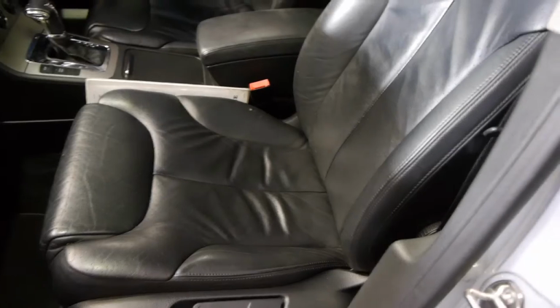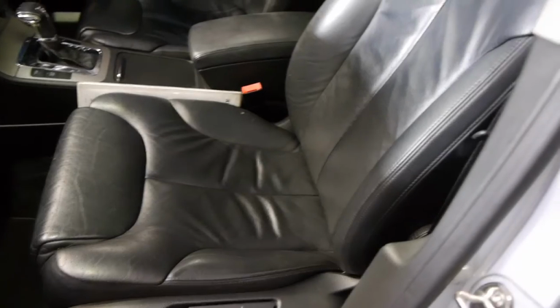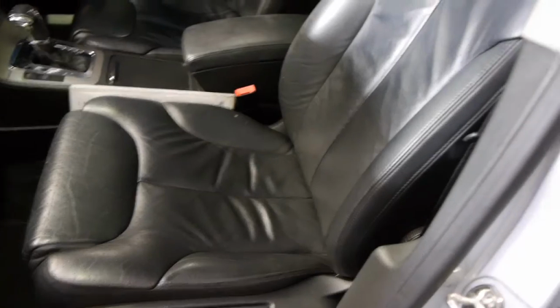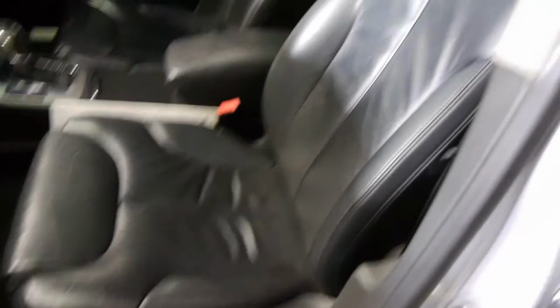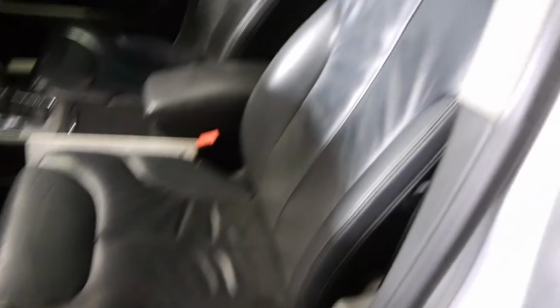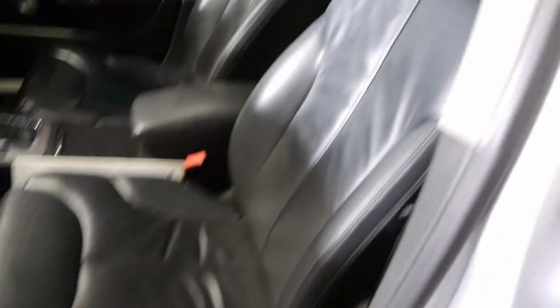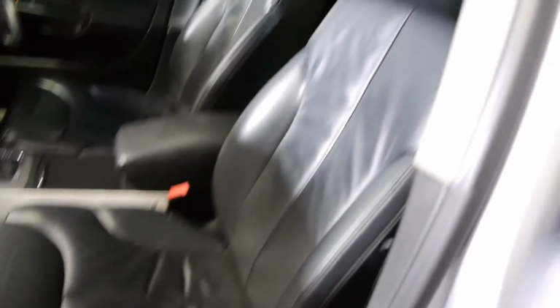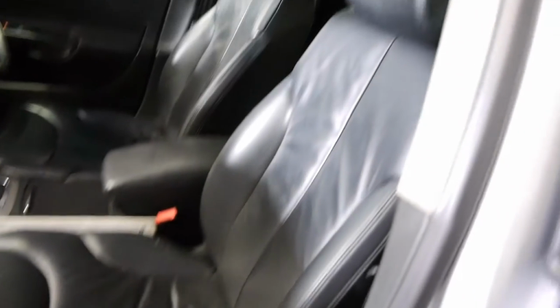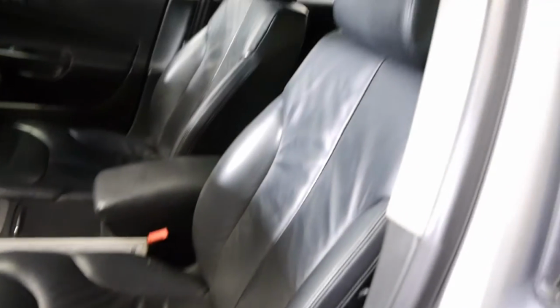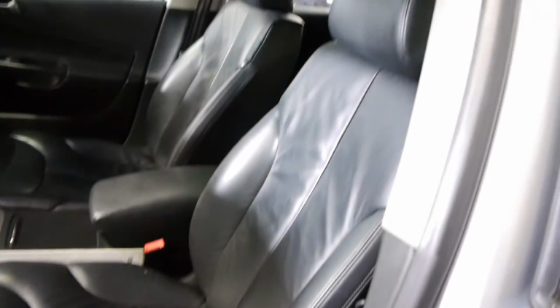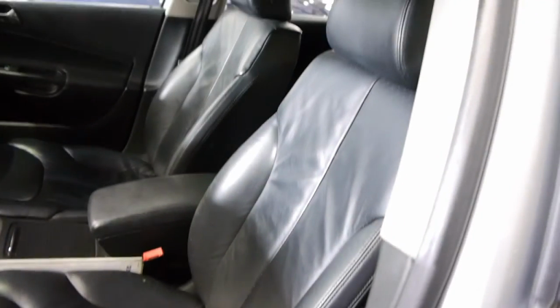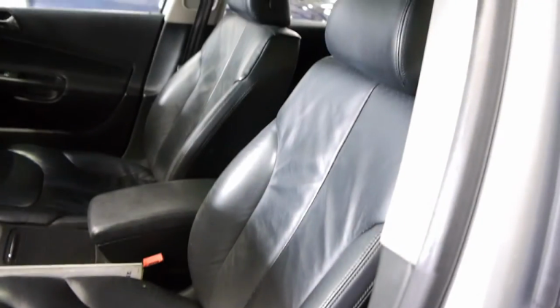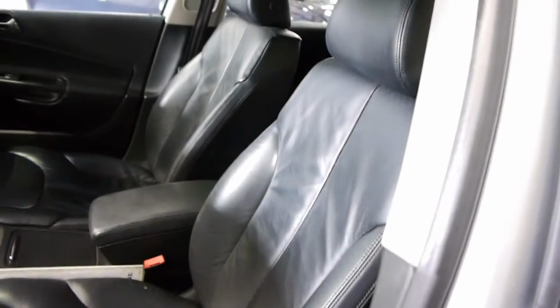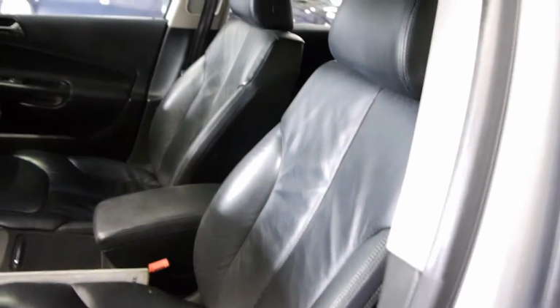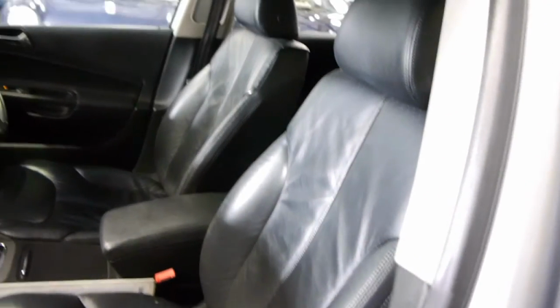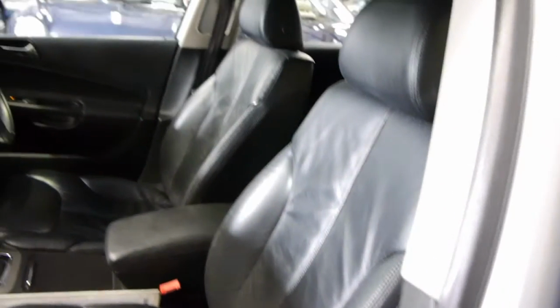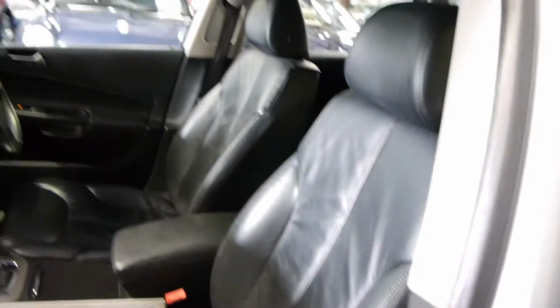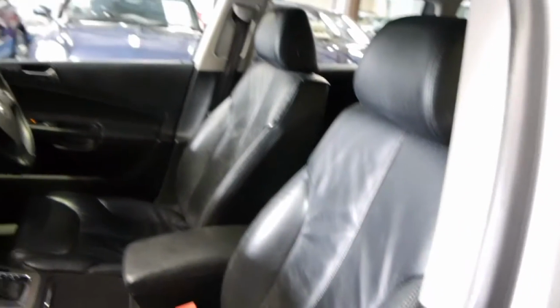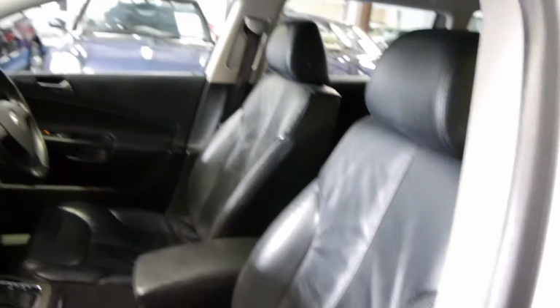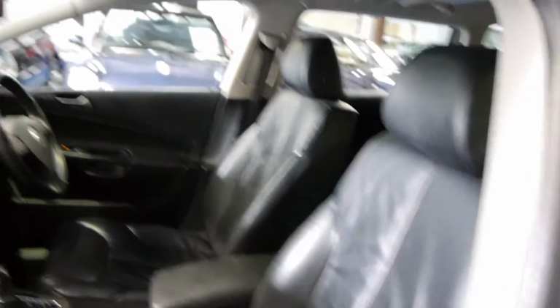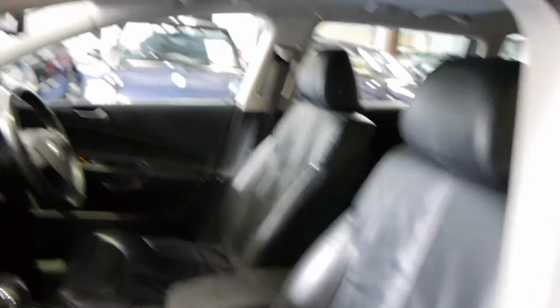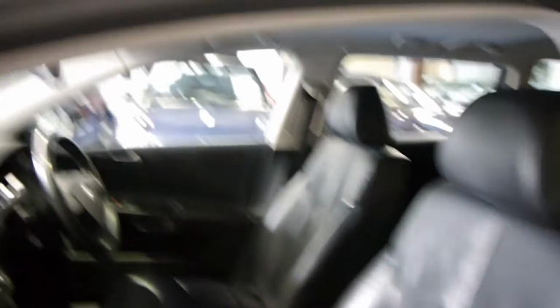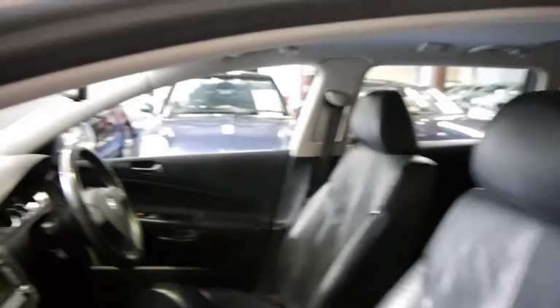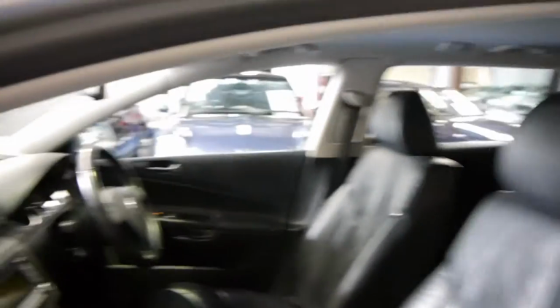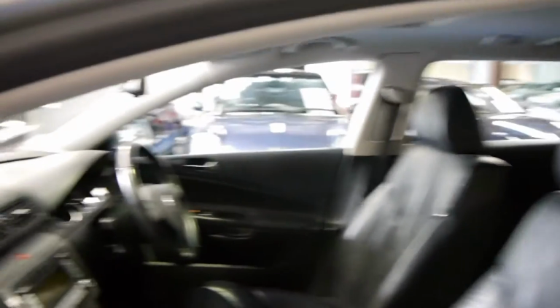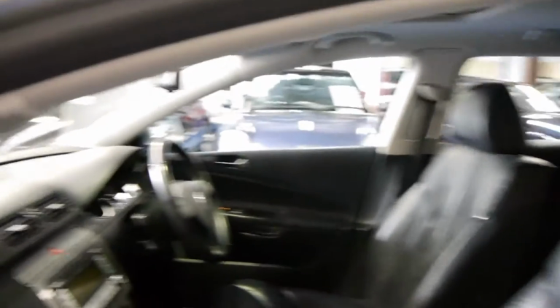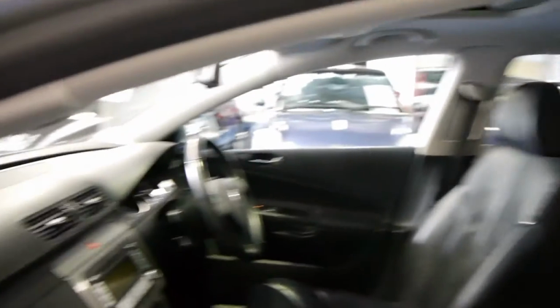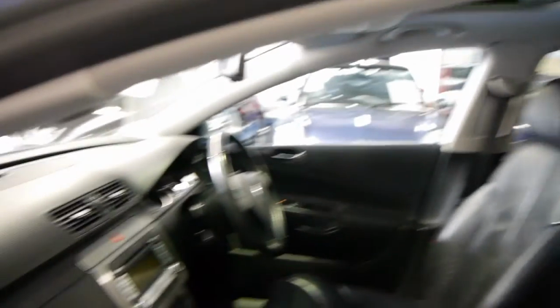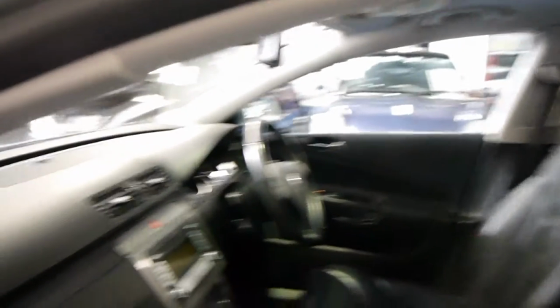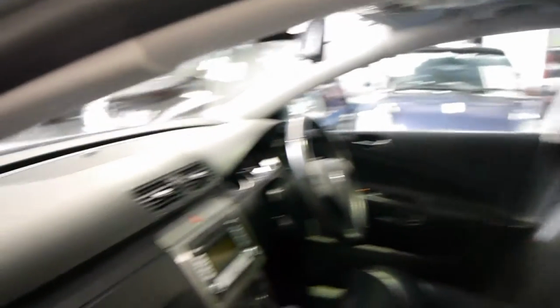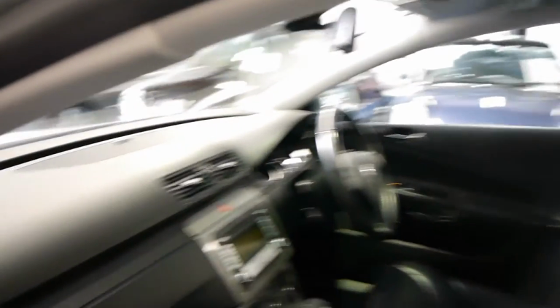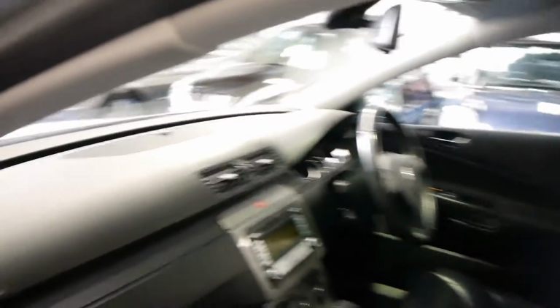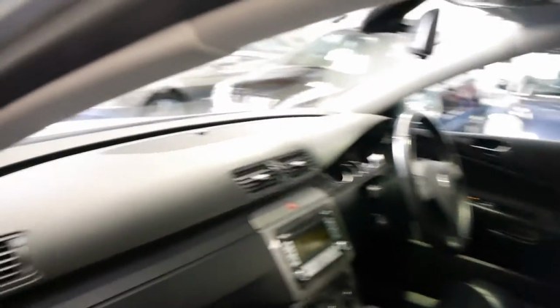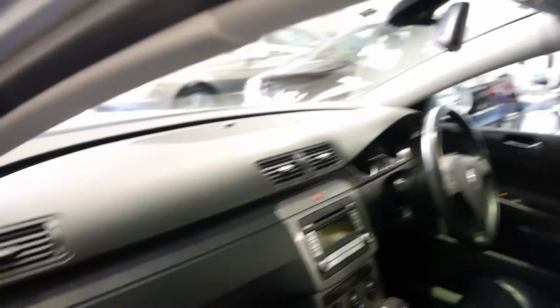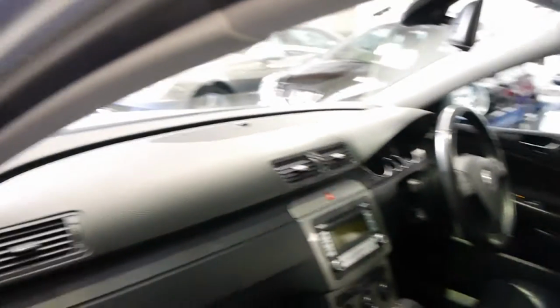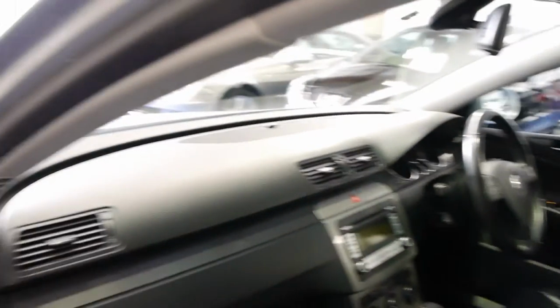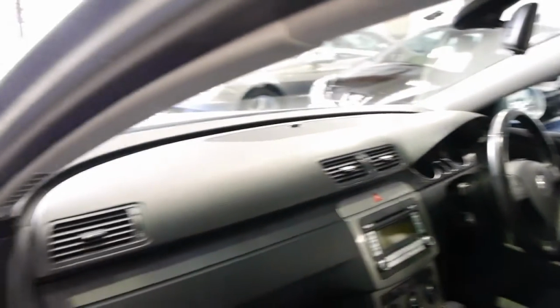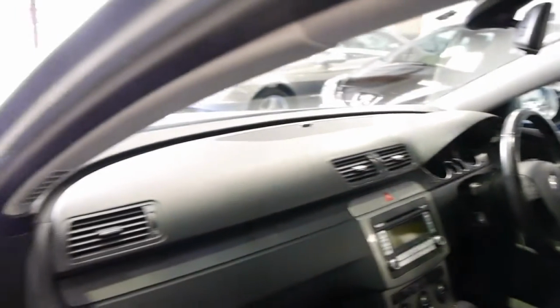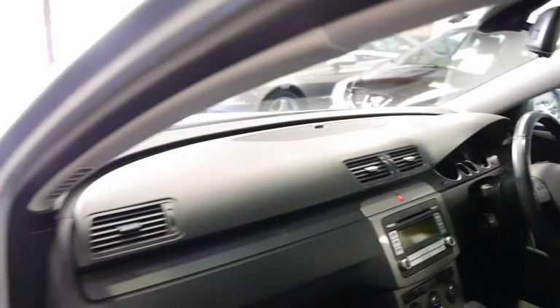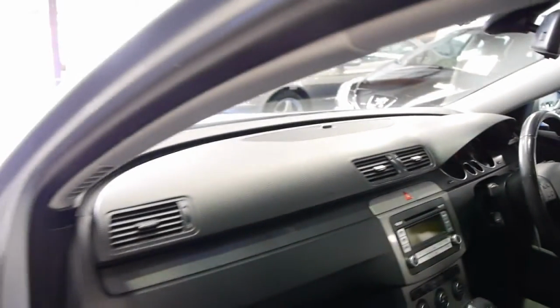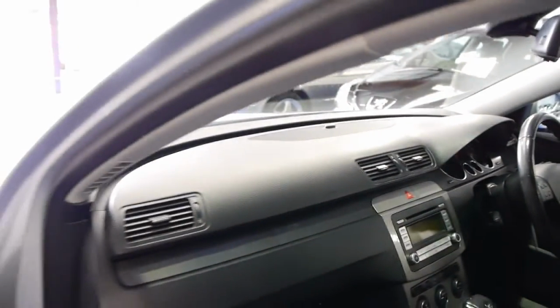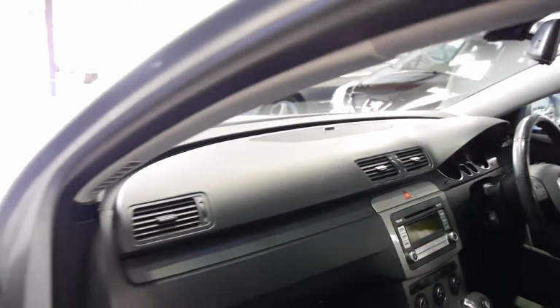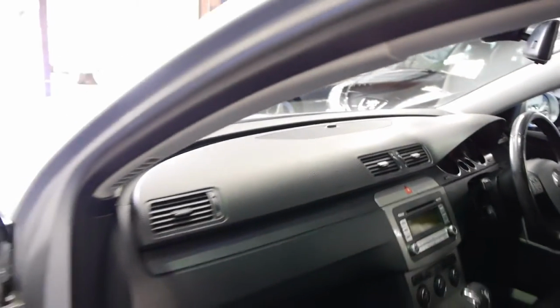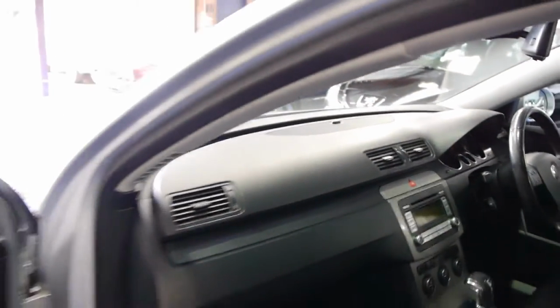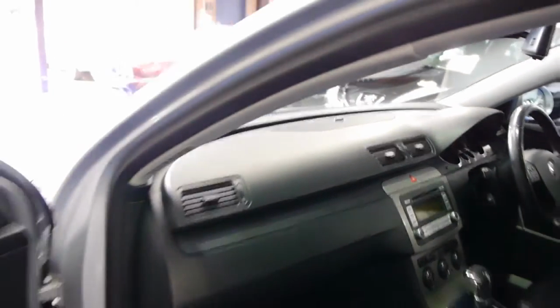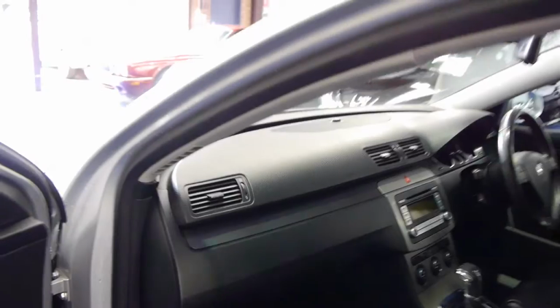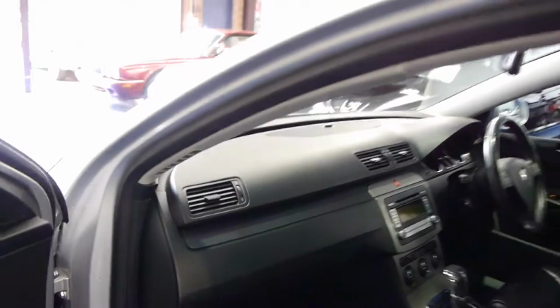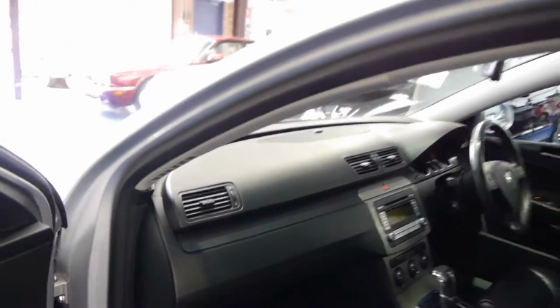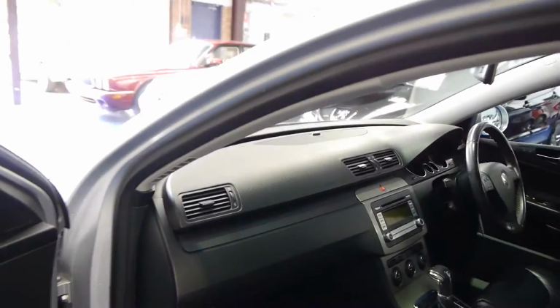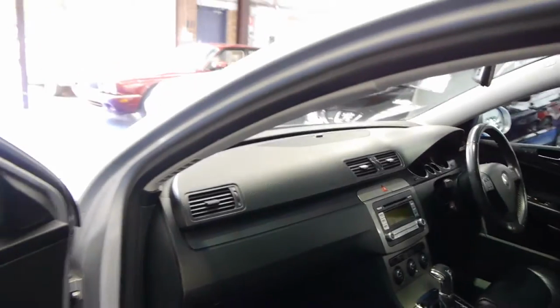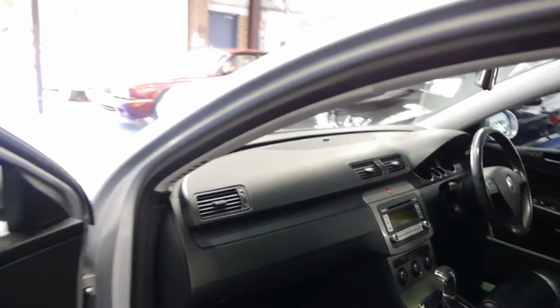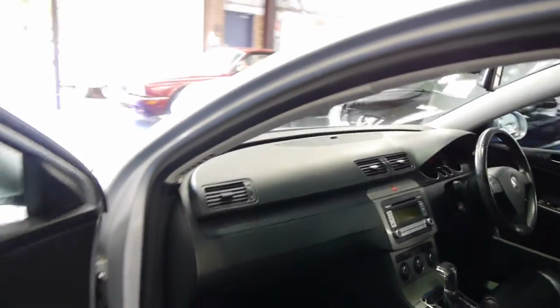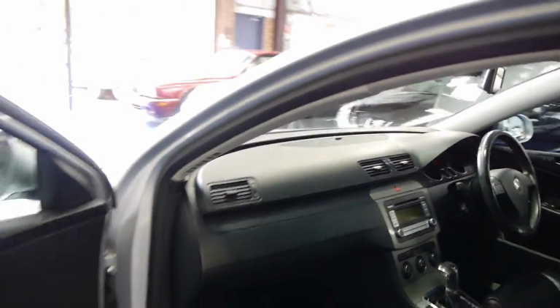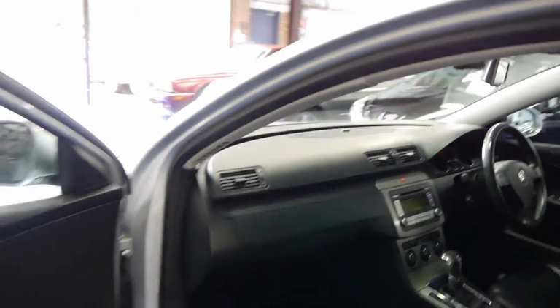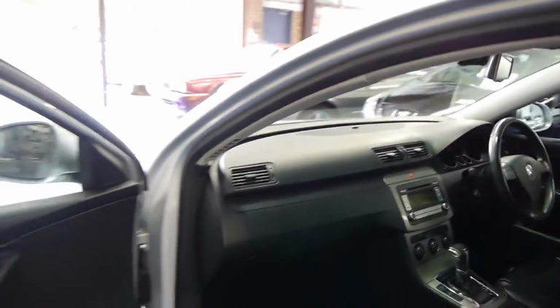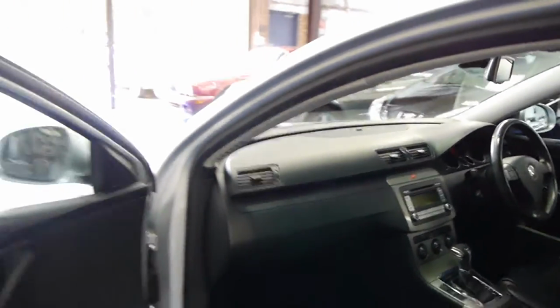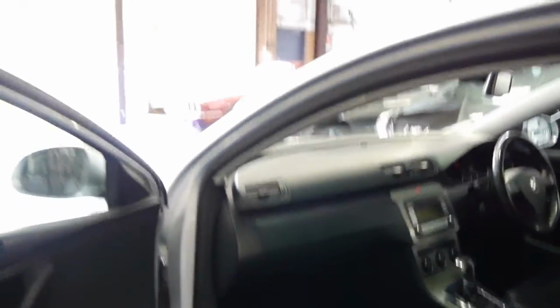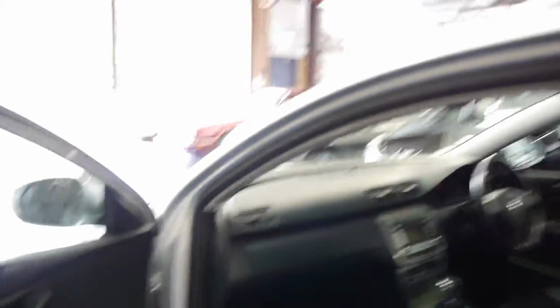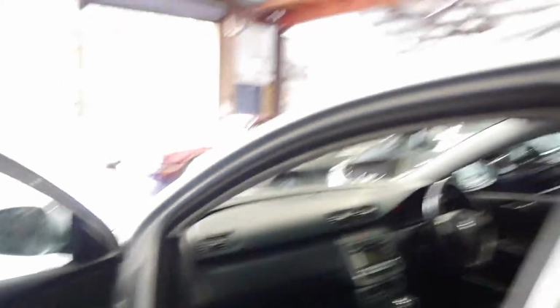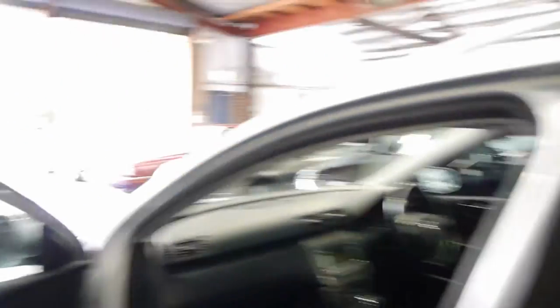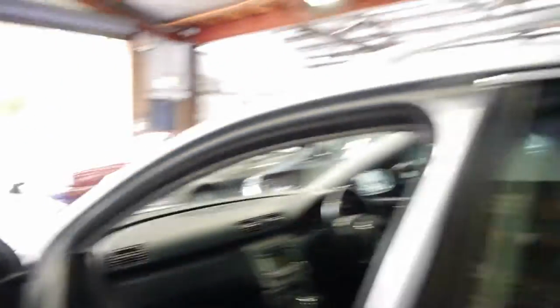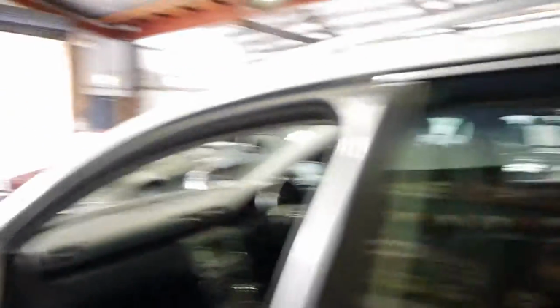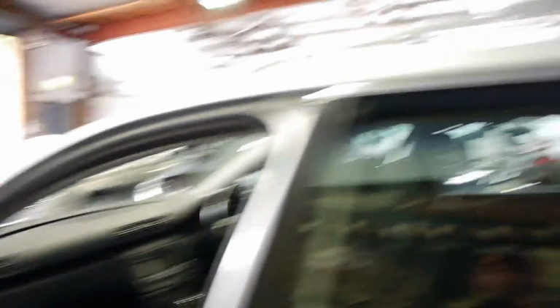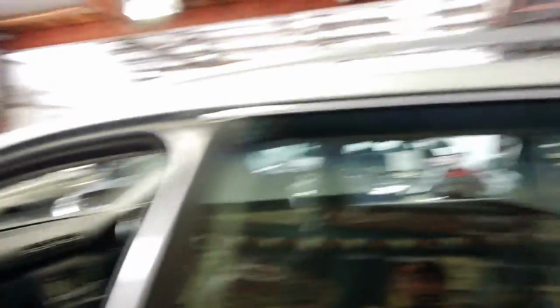Have a look at the leather interior. I mean with 48,000 kilometres you would expect it to be beautiful inside, outside and to drive.